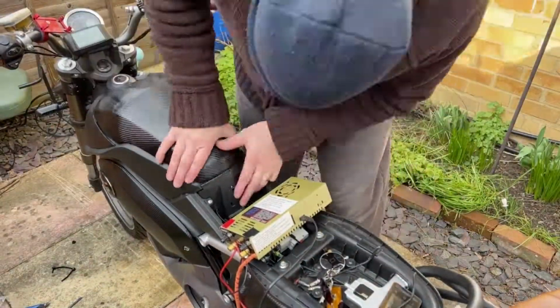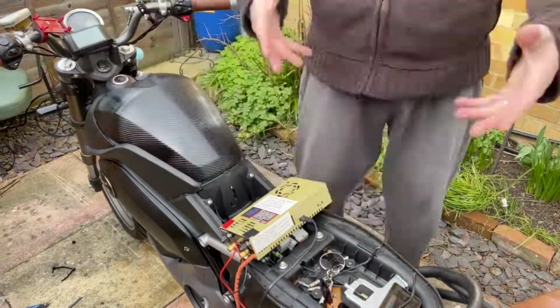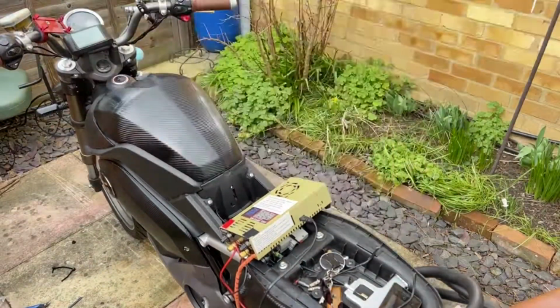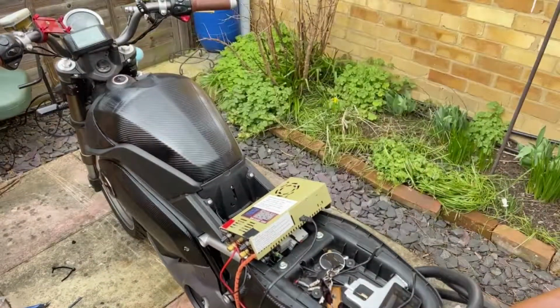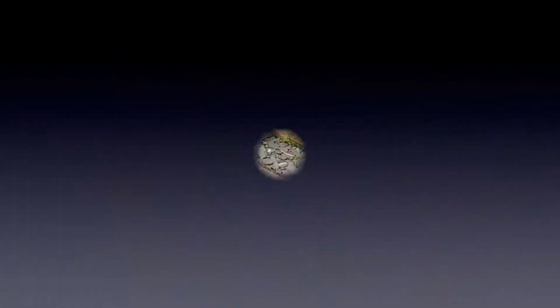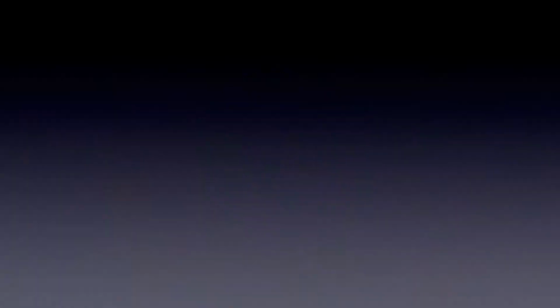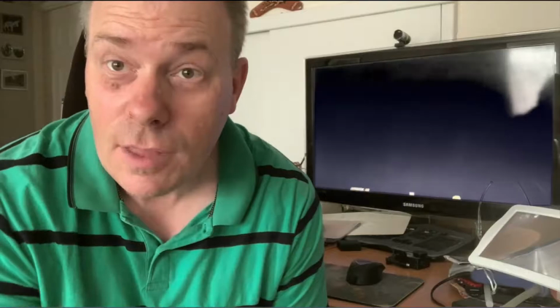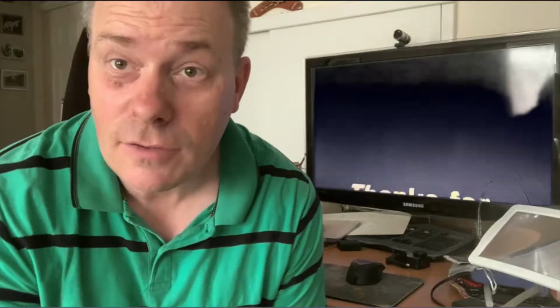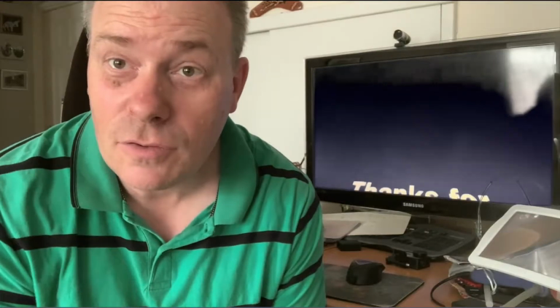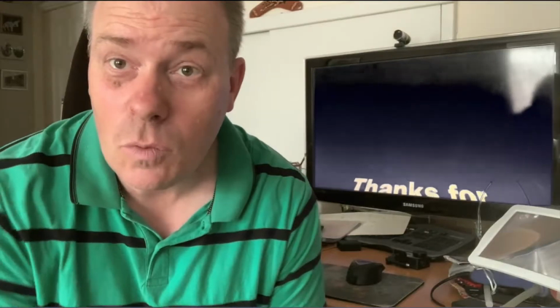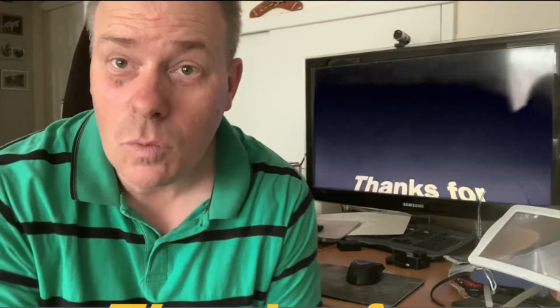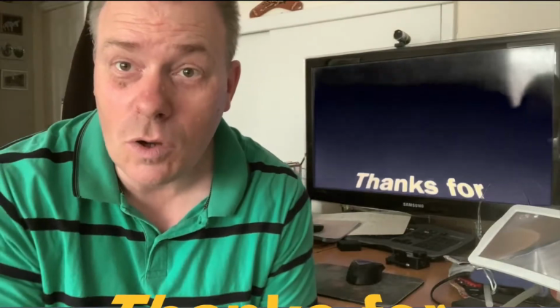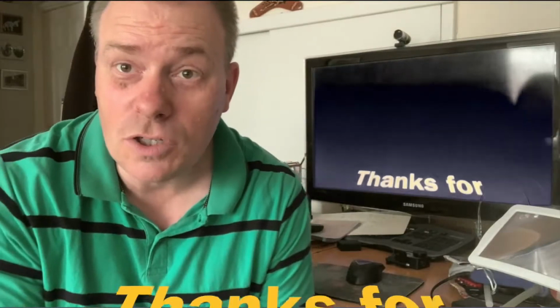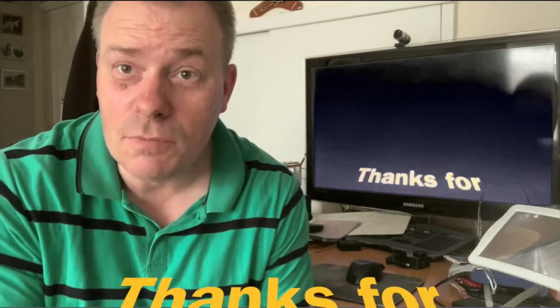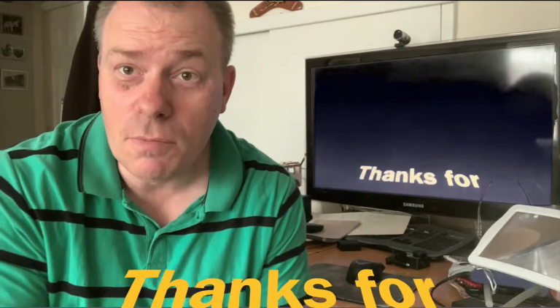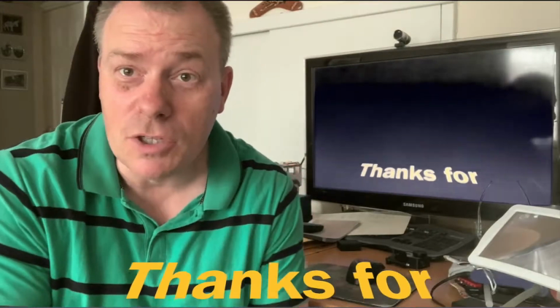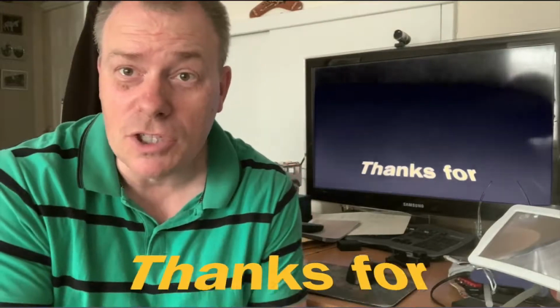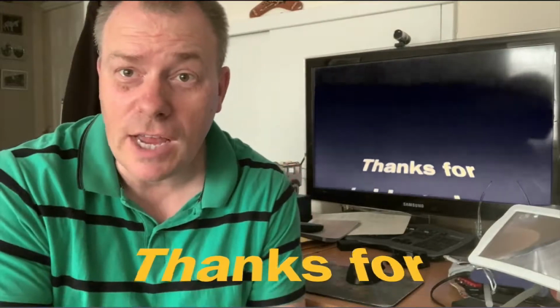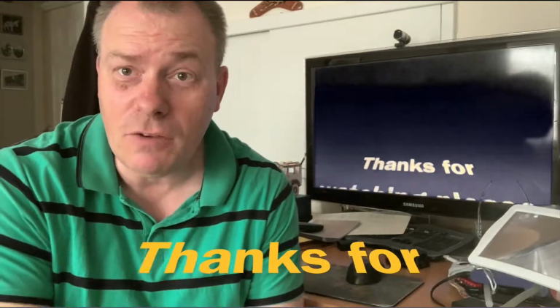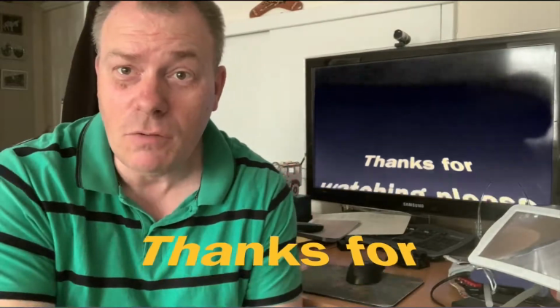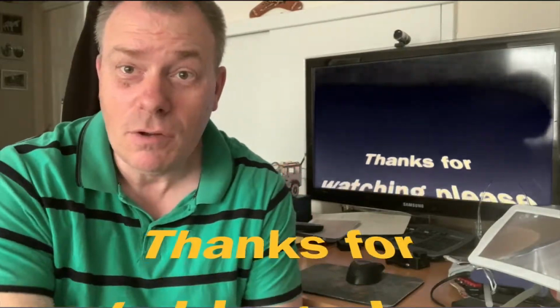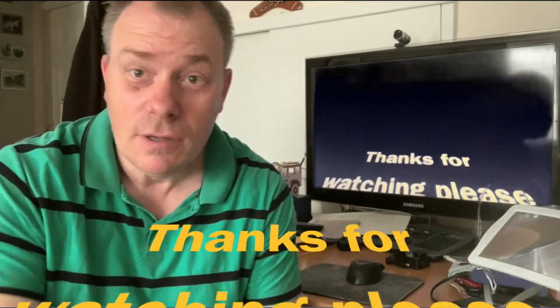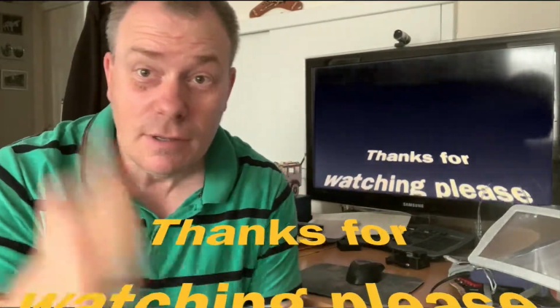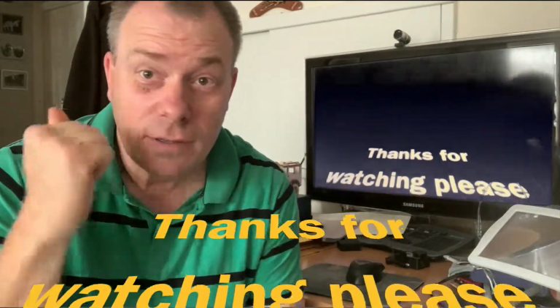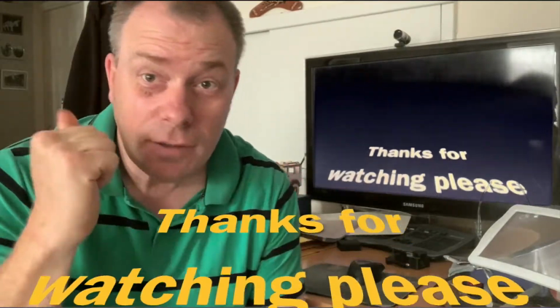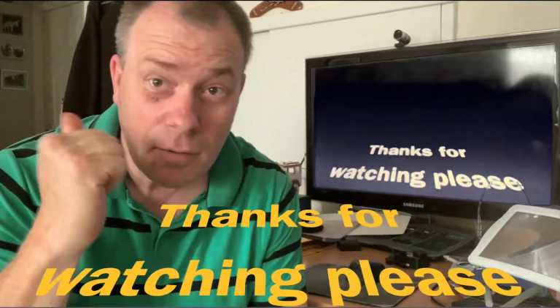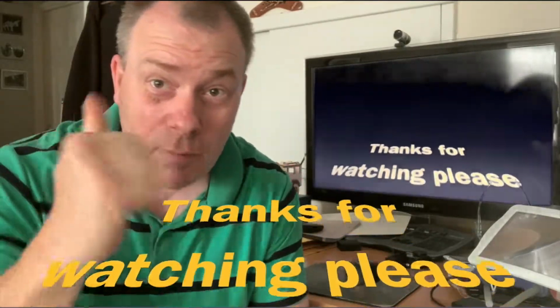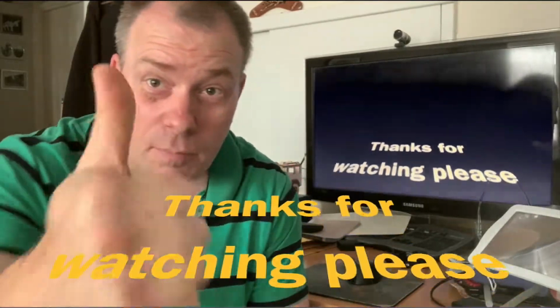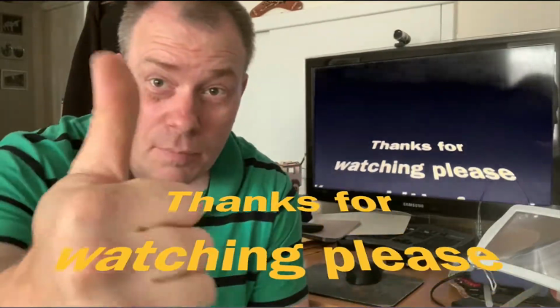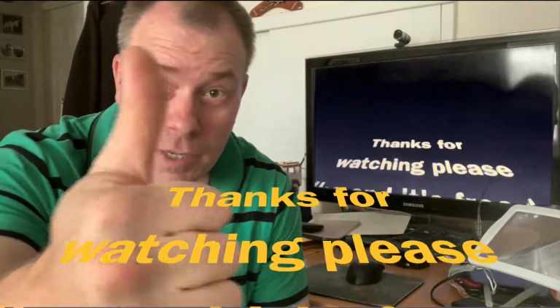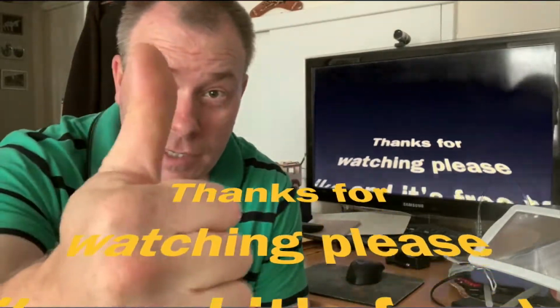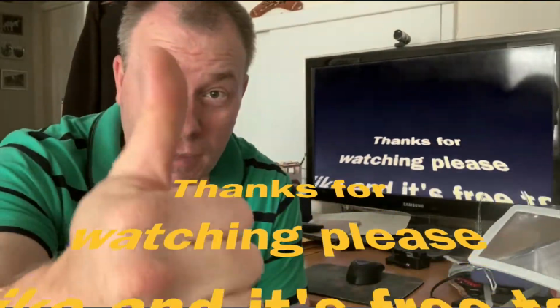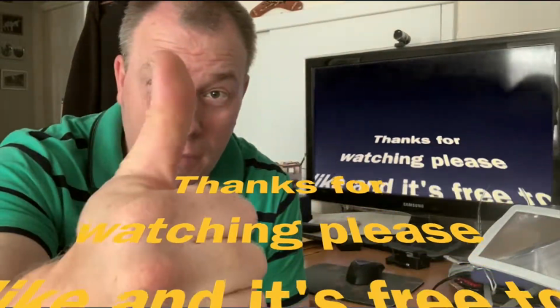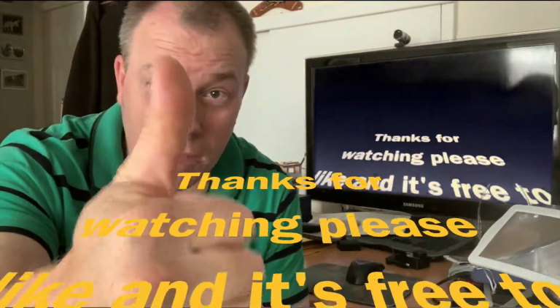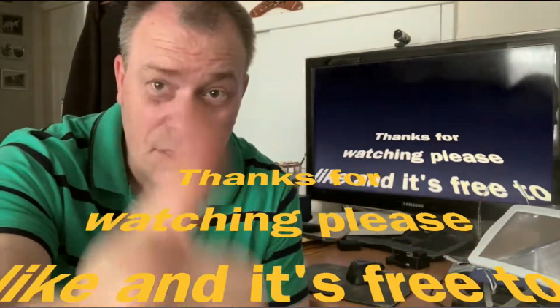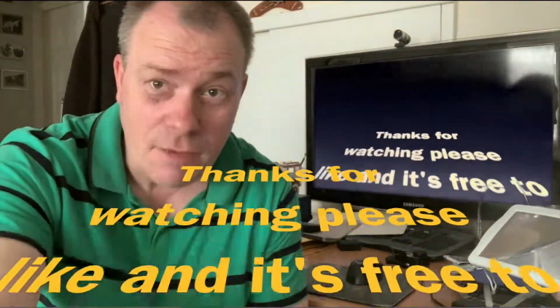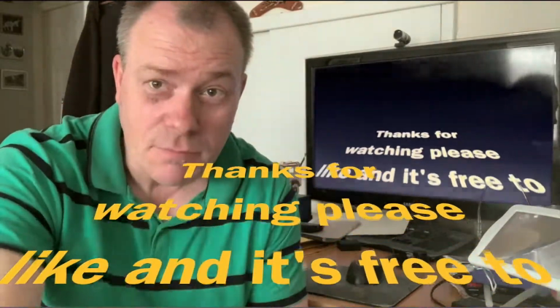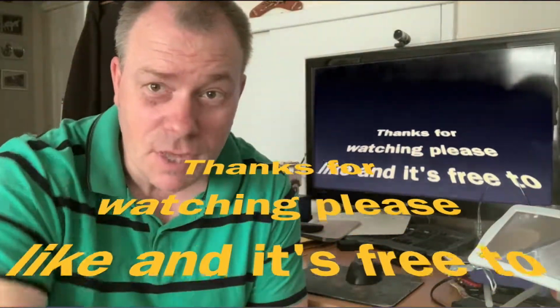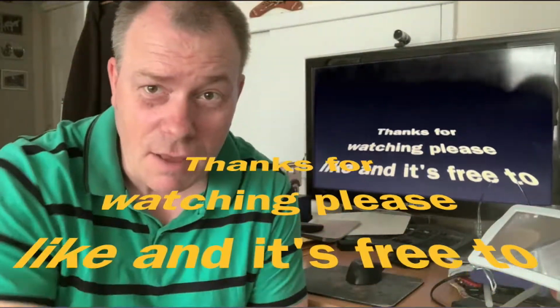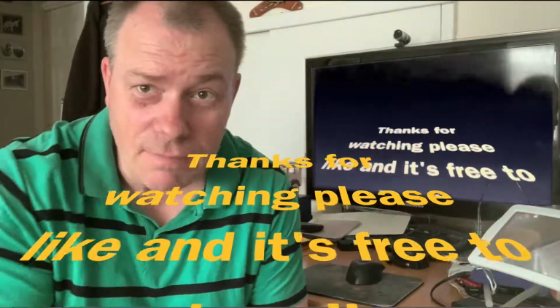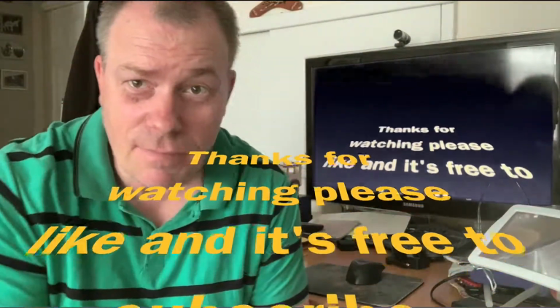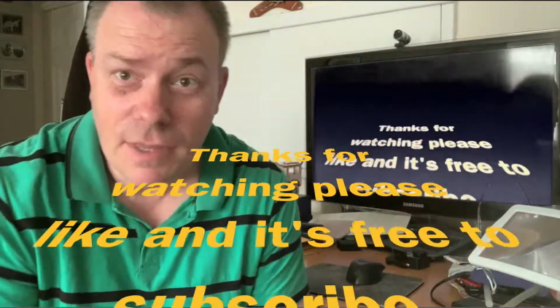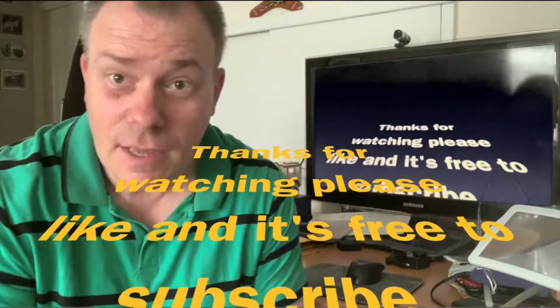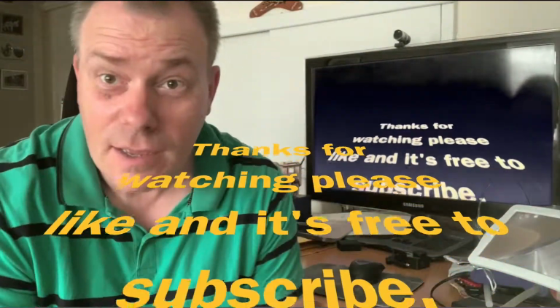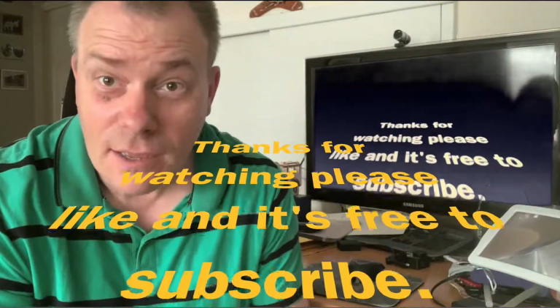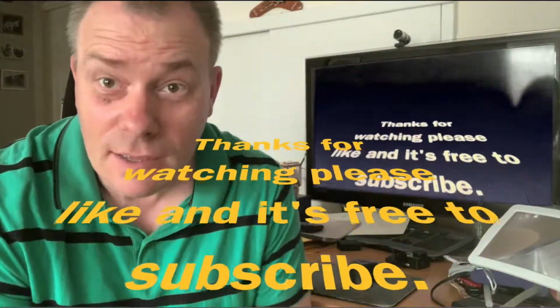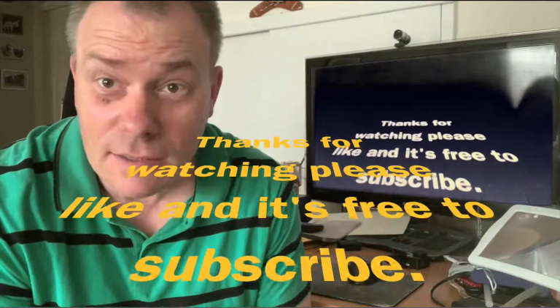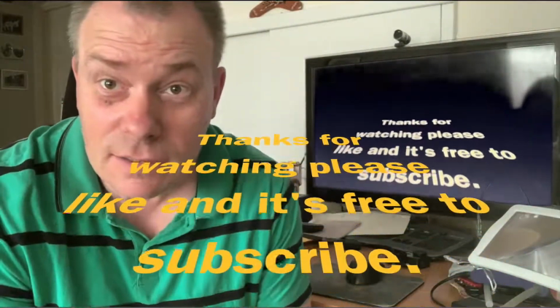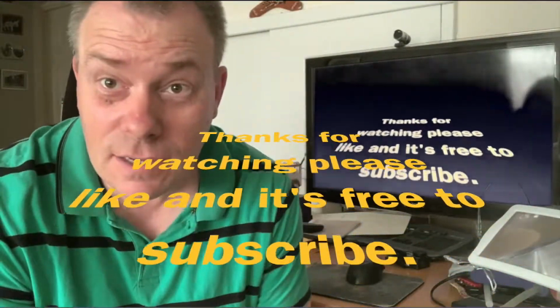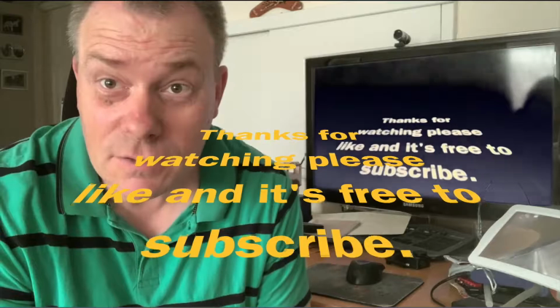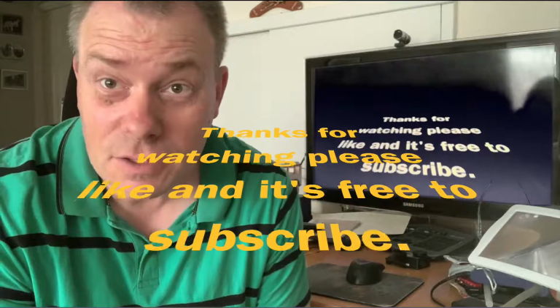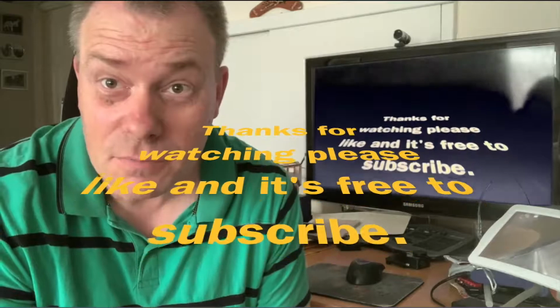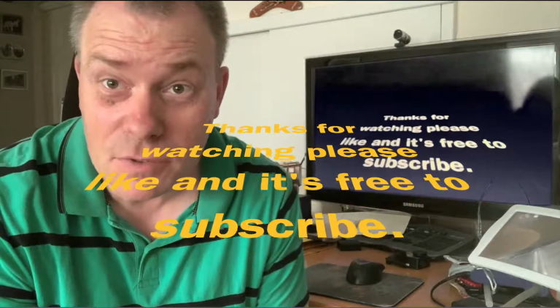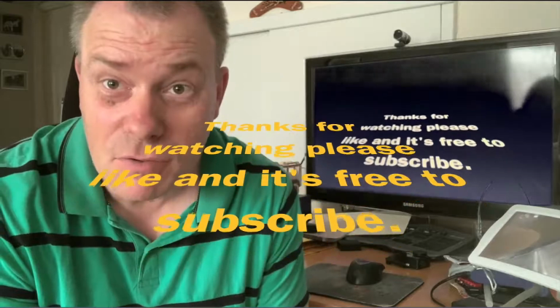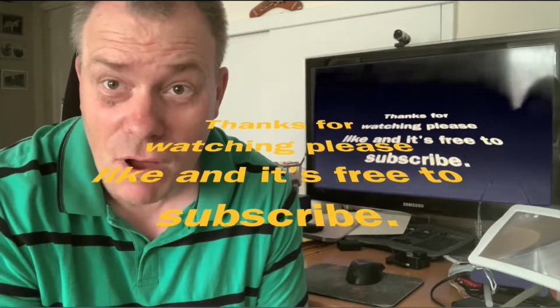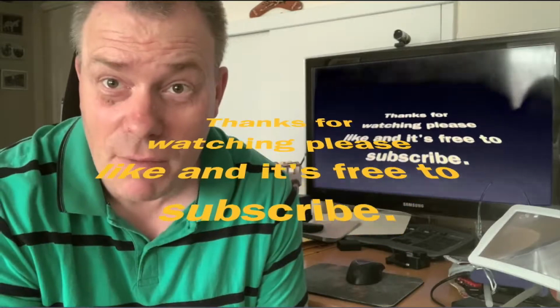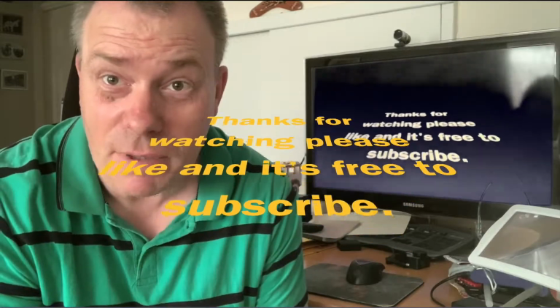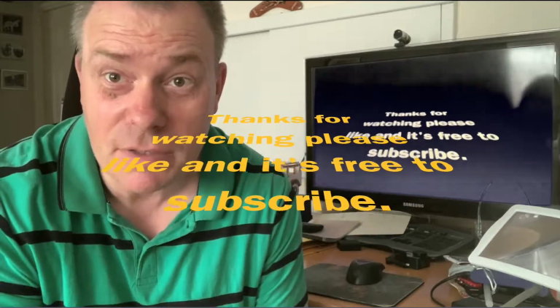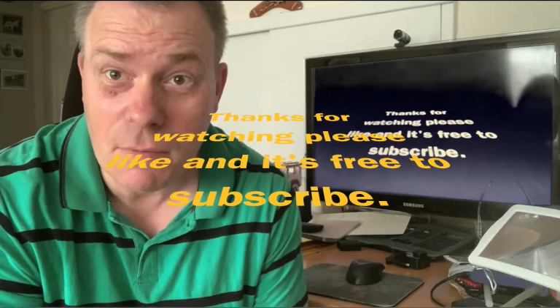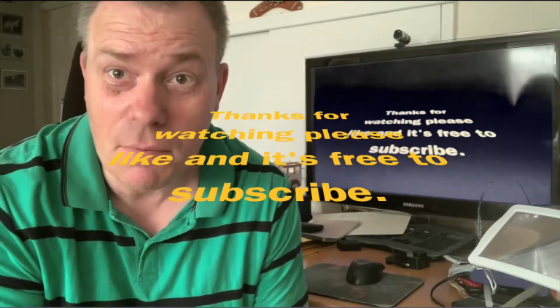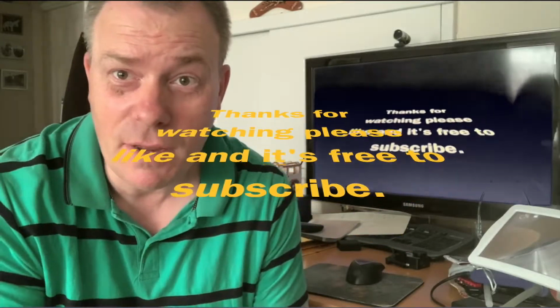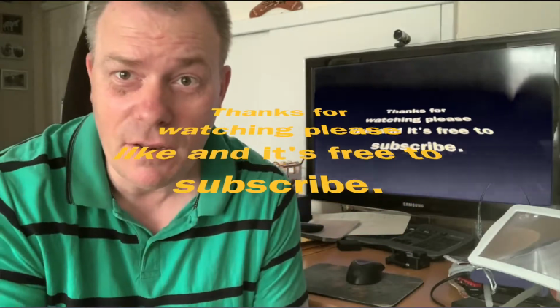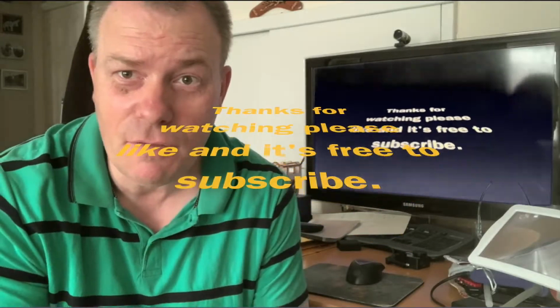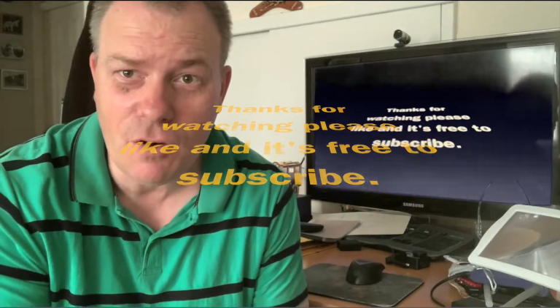Thanks for watching my channel. Please give me a thumbs up and subscribe — it's completely free.